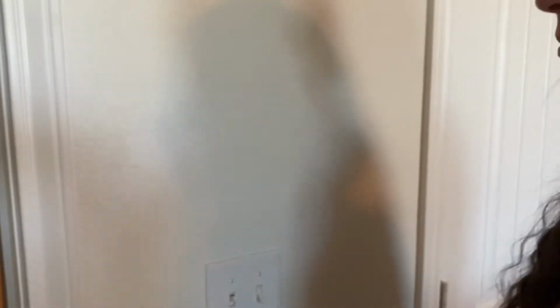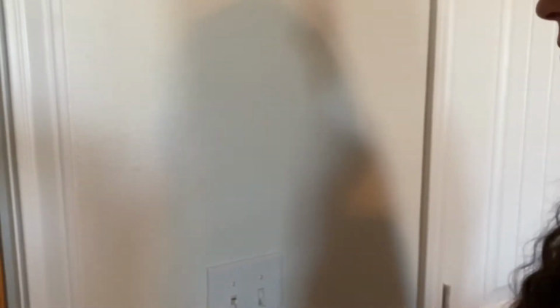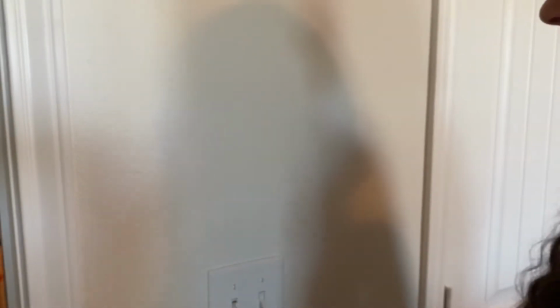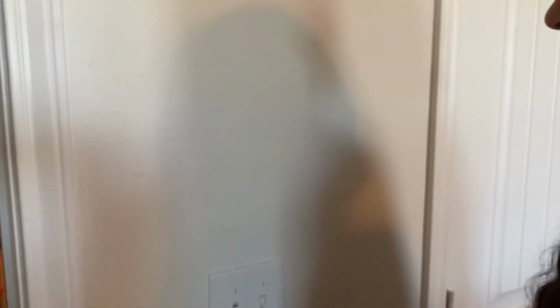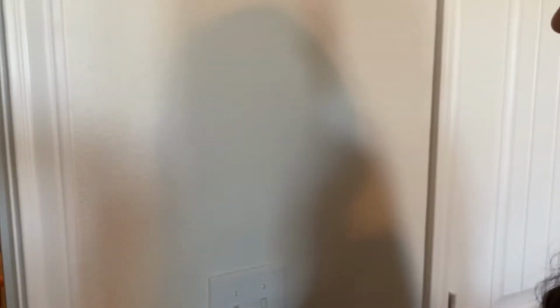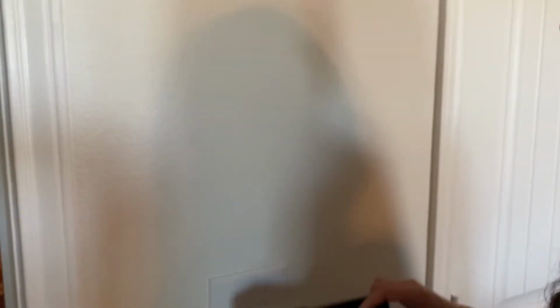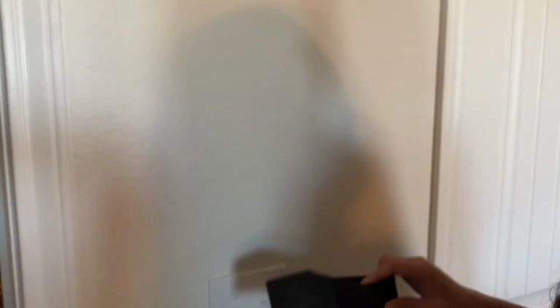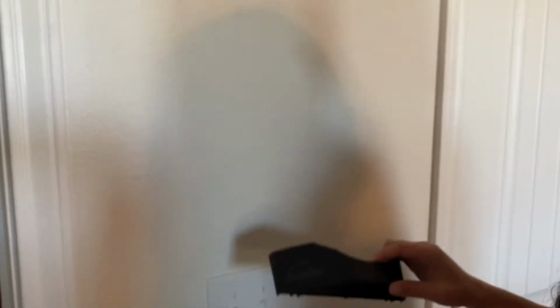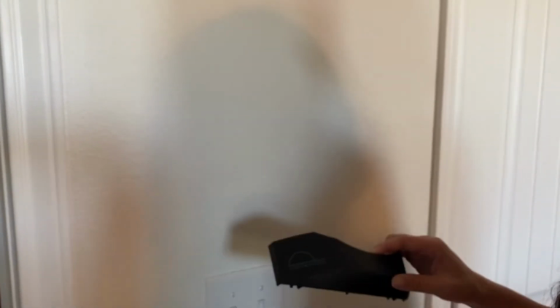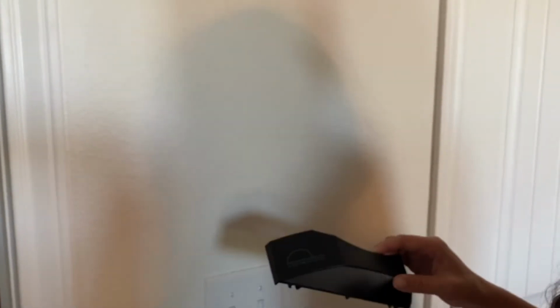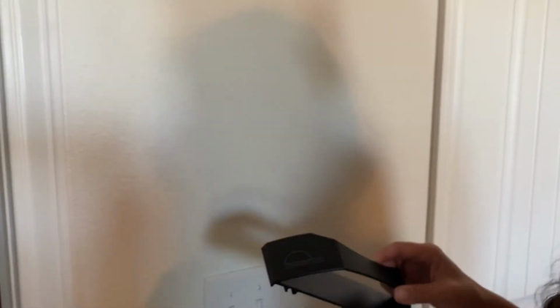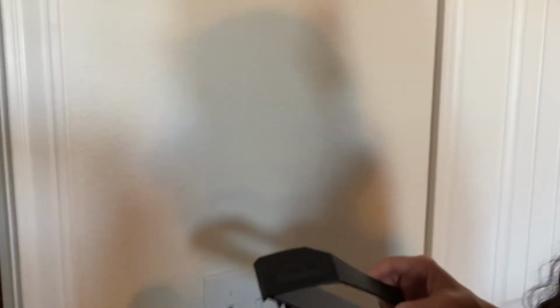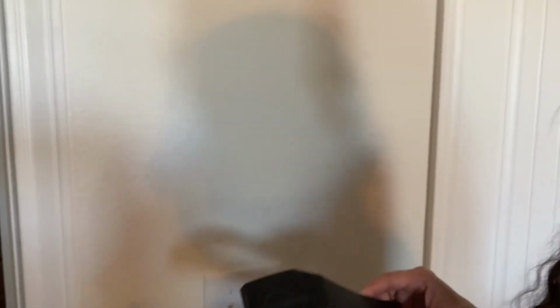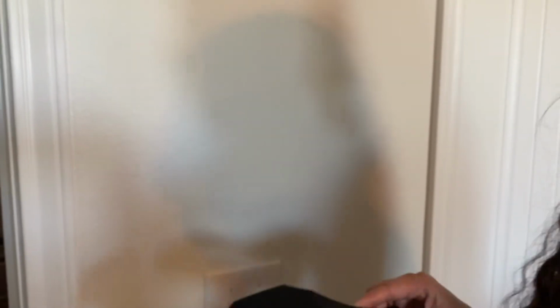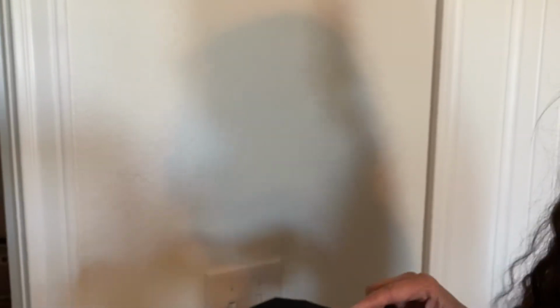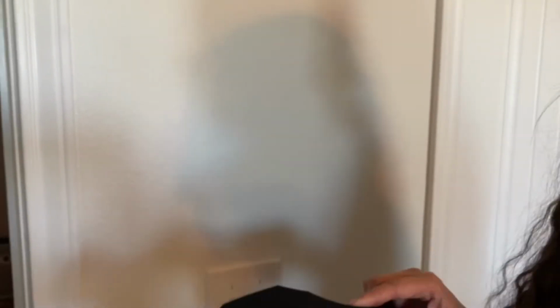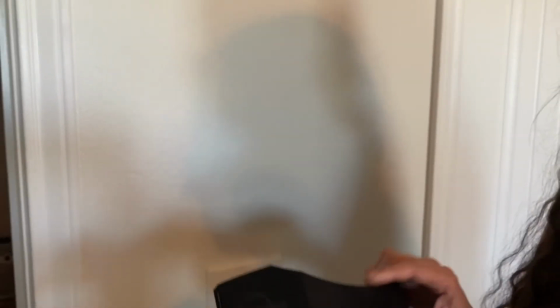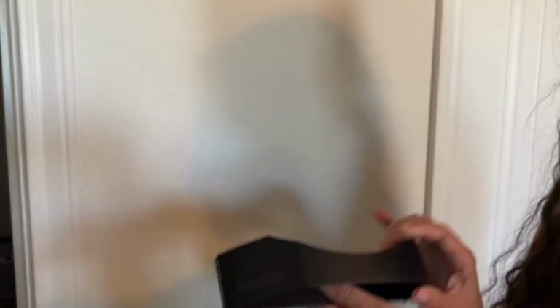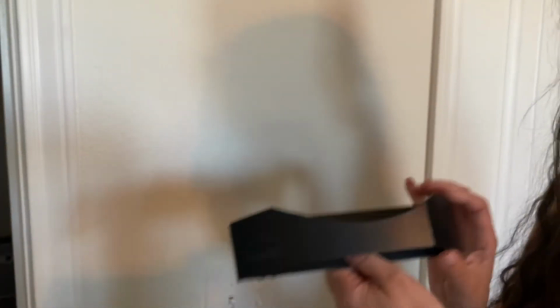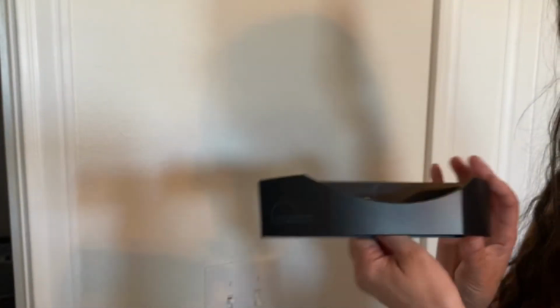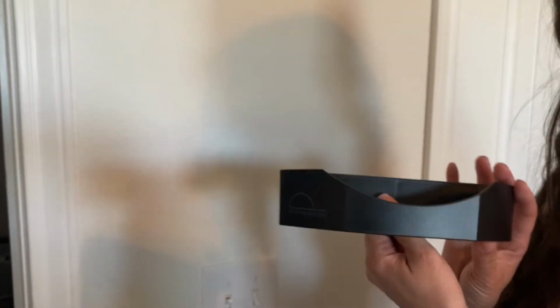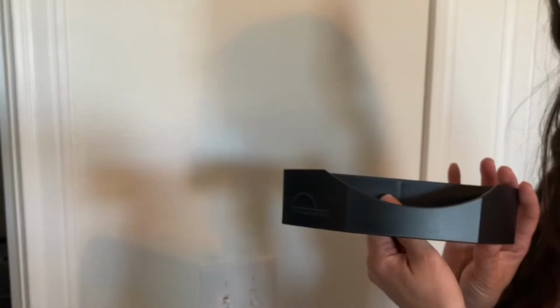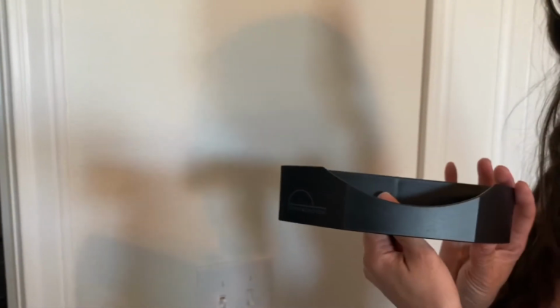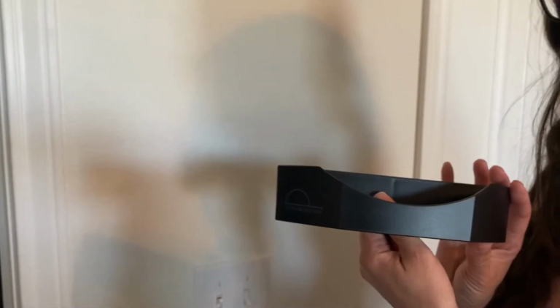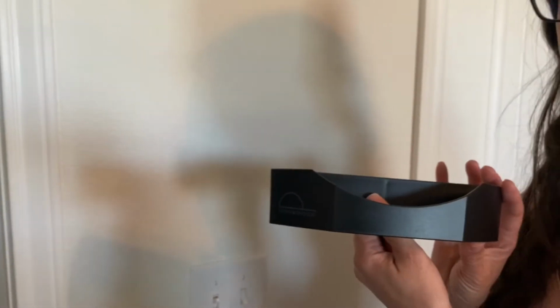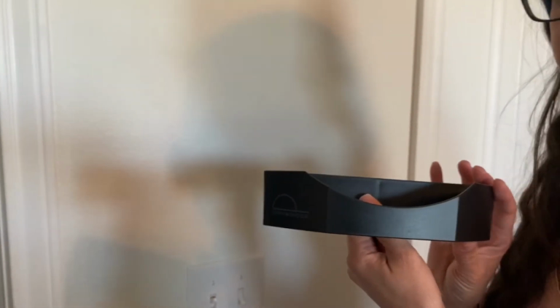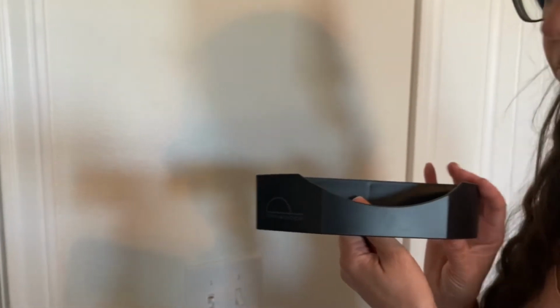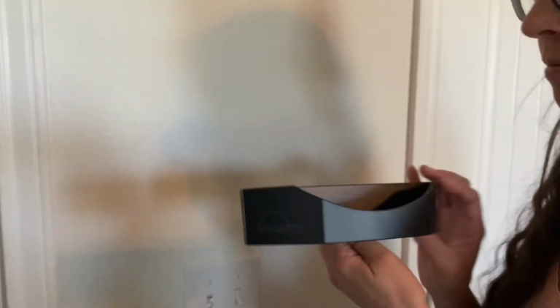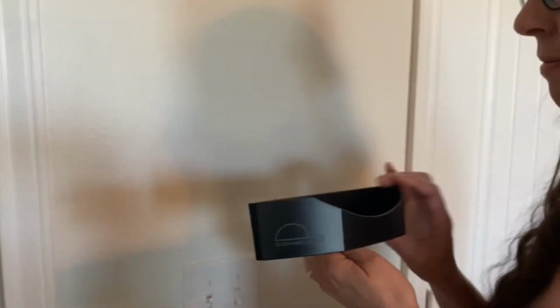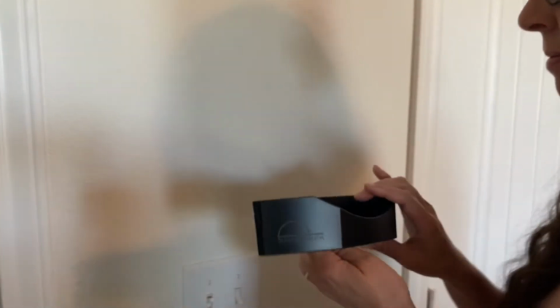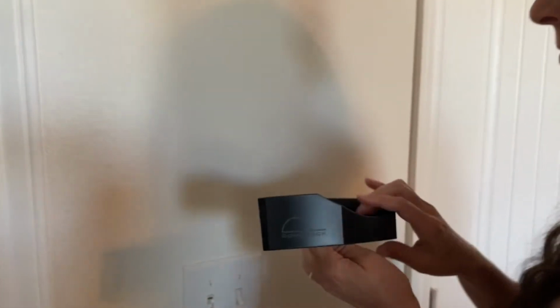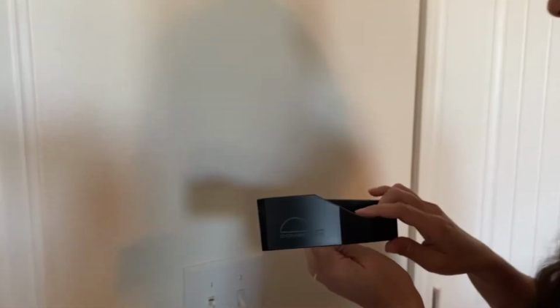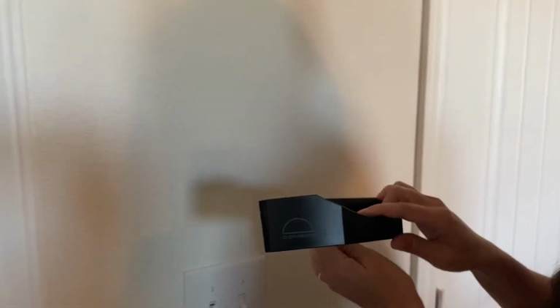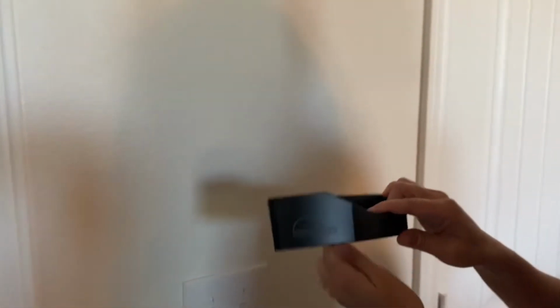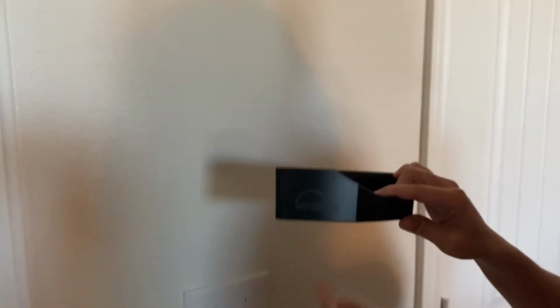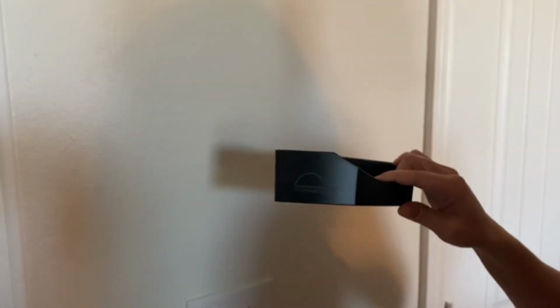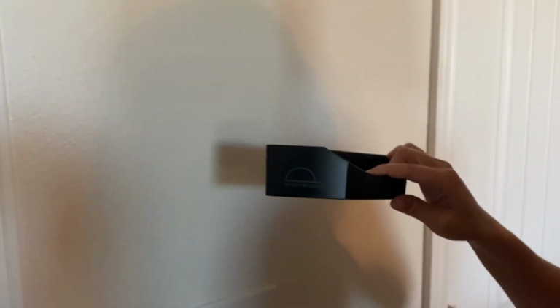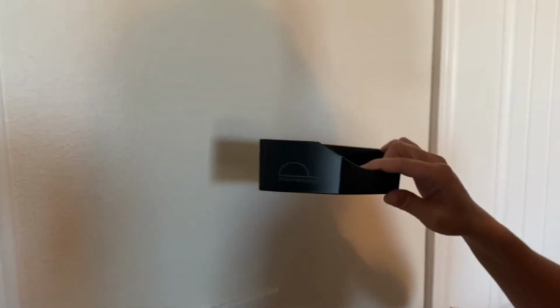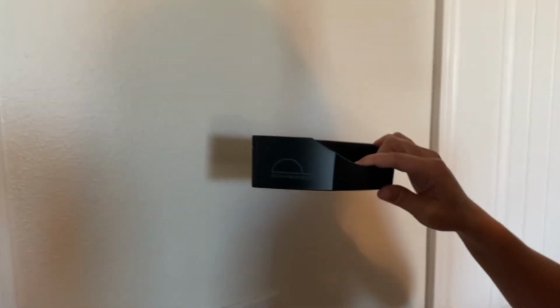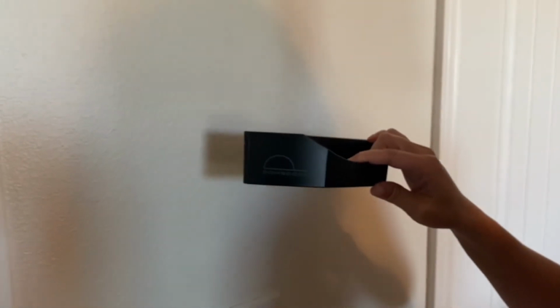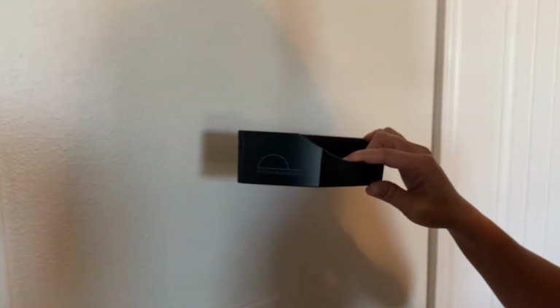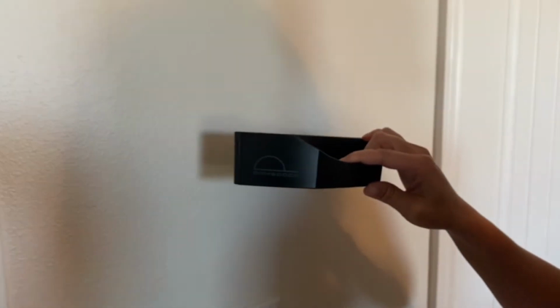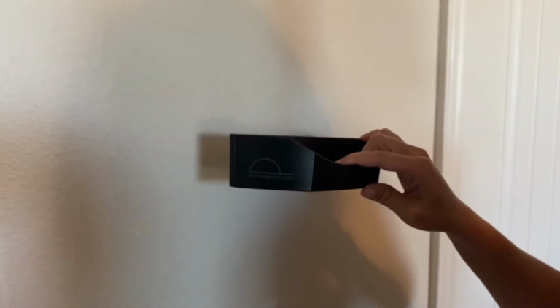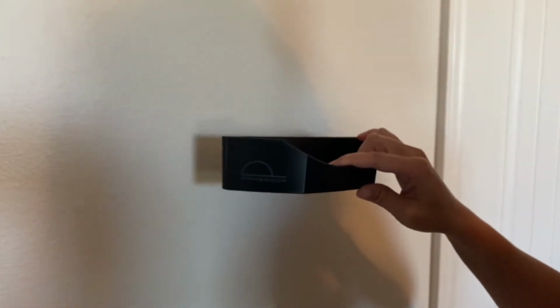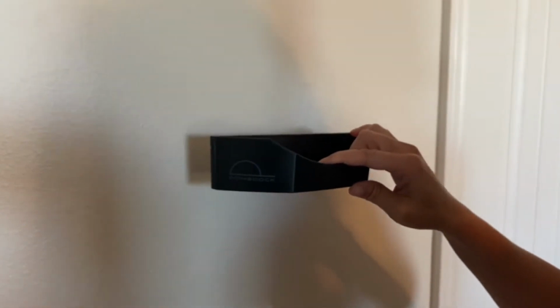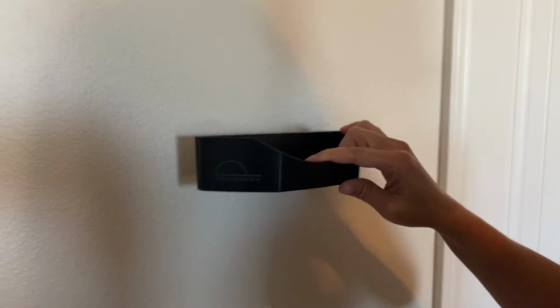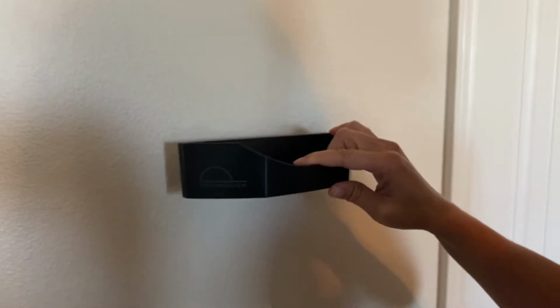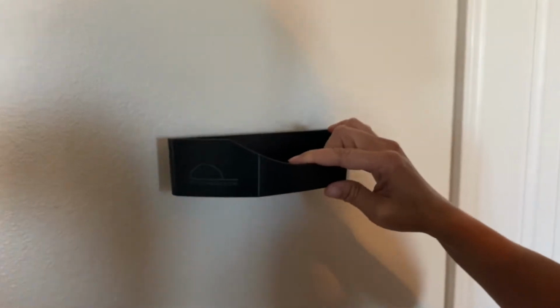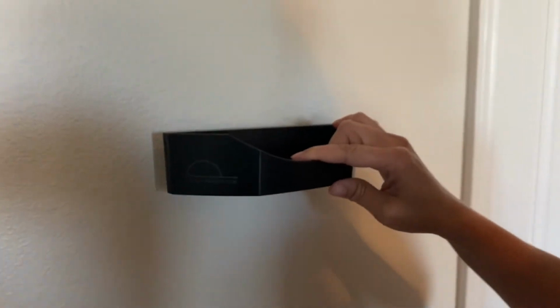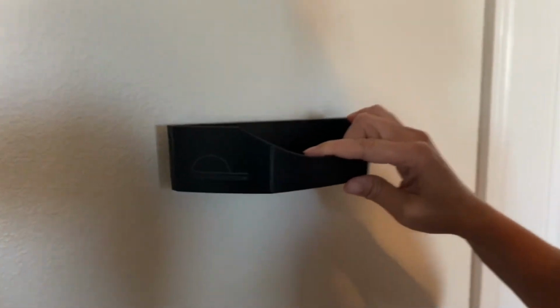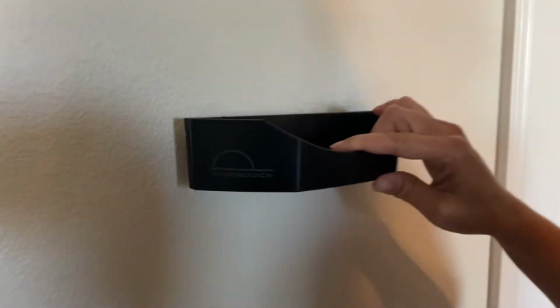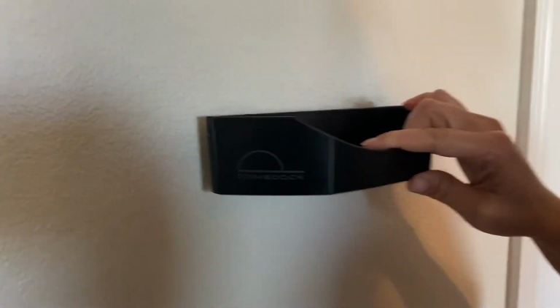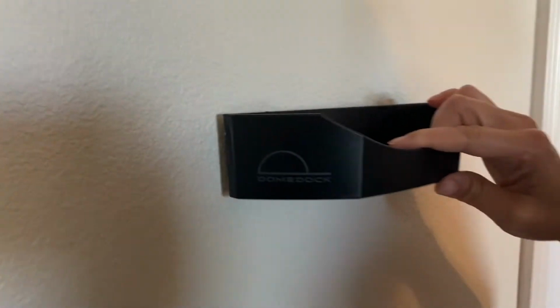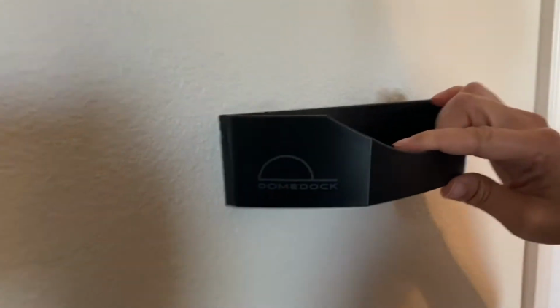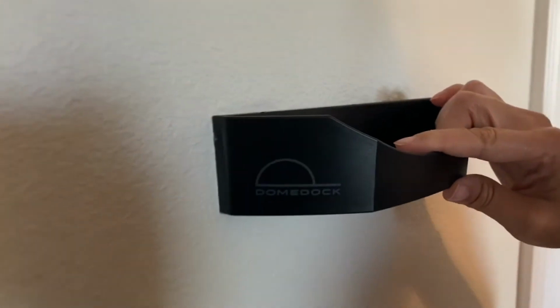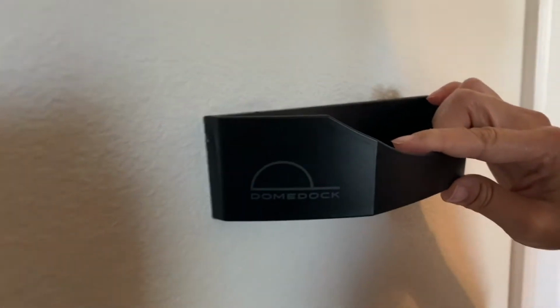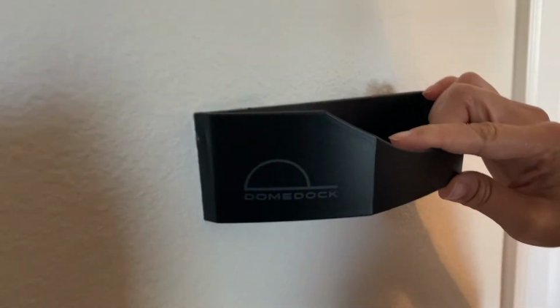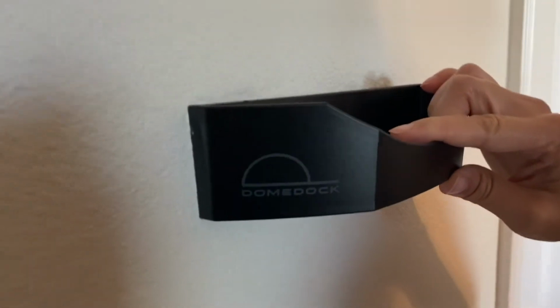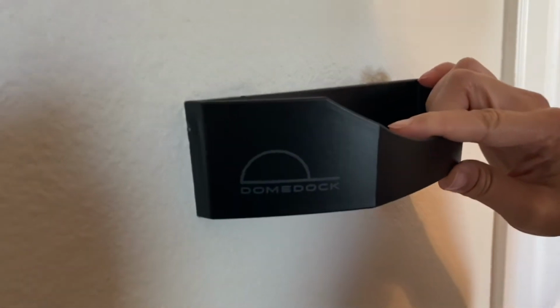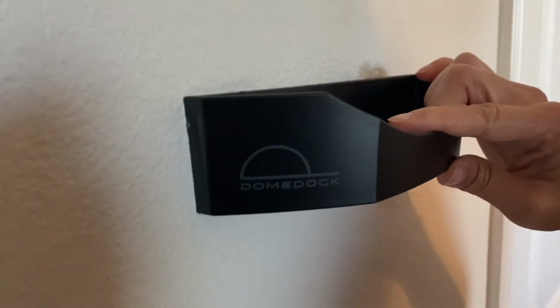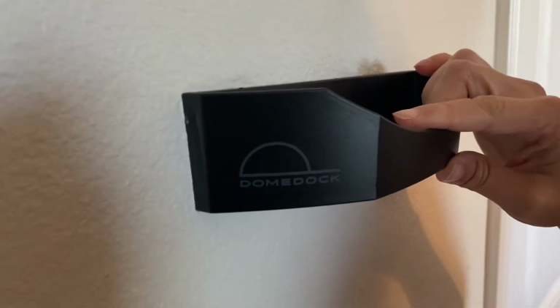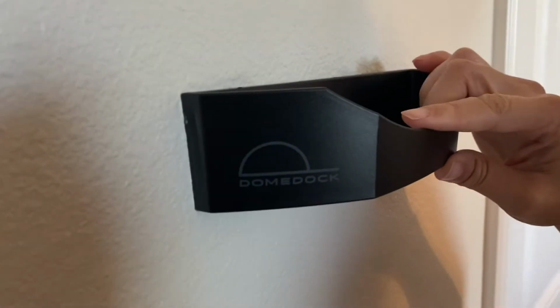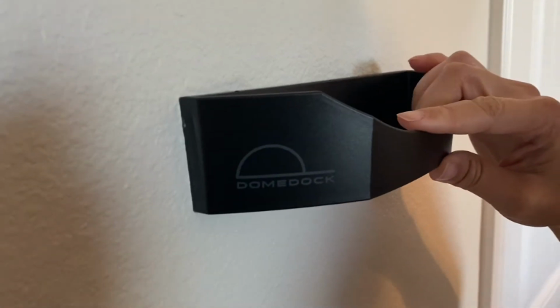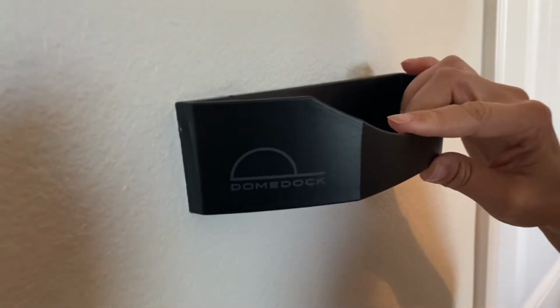Choose where you would like to mount your dome dock. Make sure to leave 12 to 18 inches of flat surface above each dome dock.